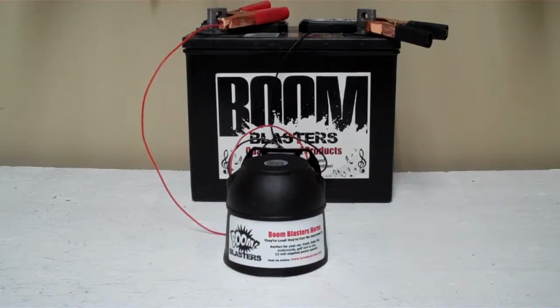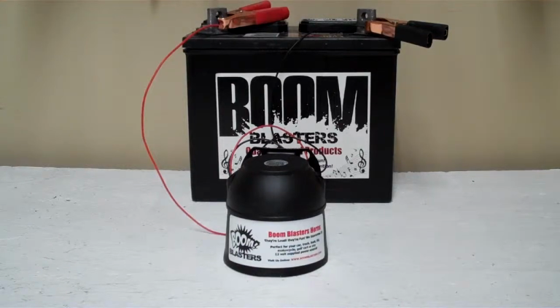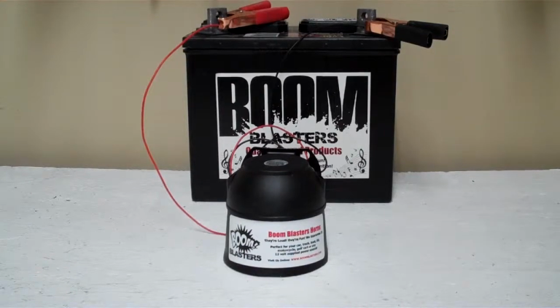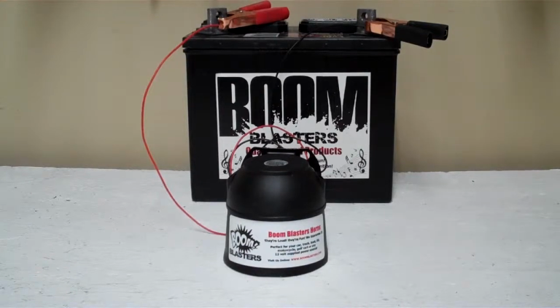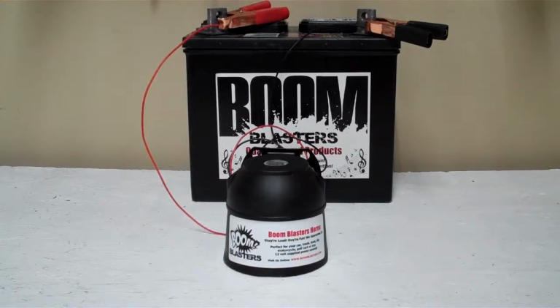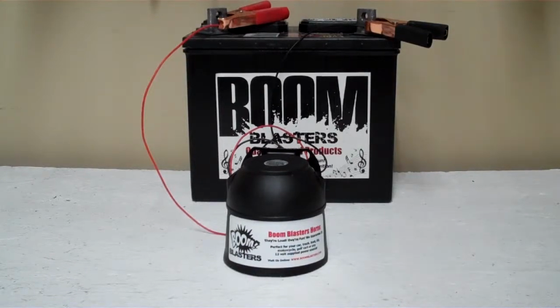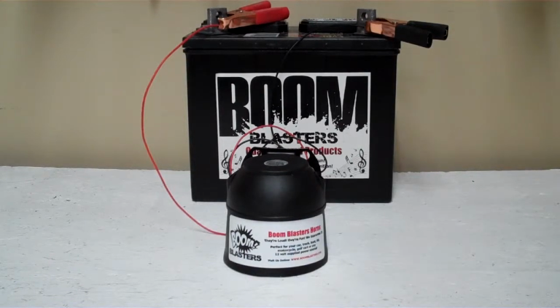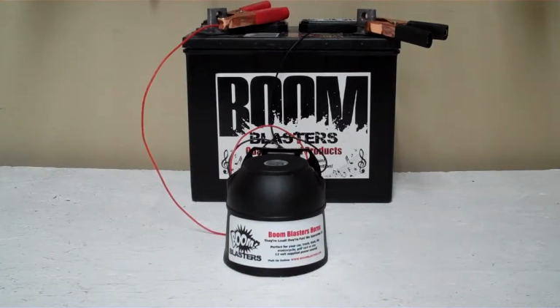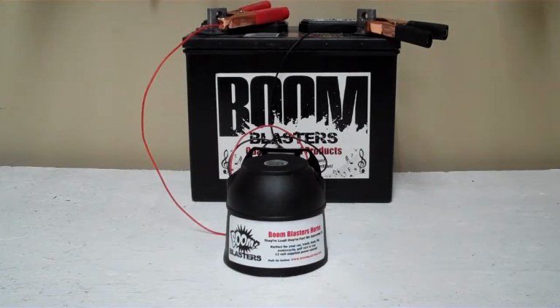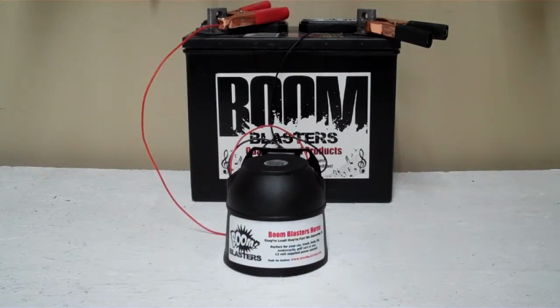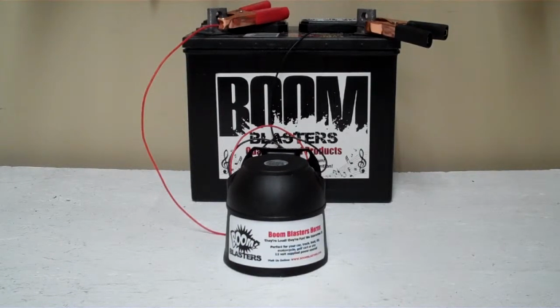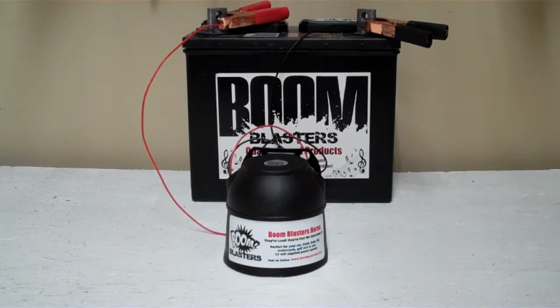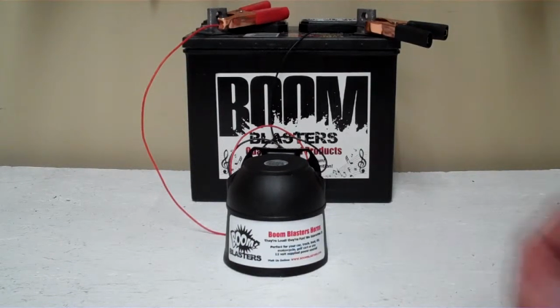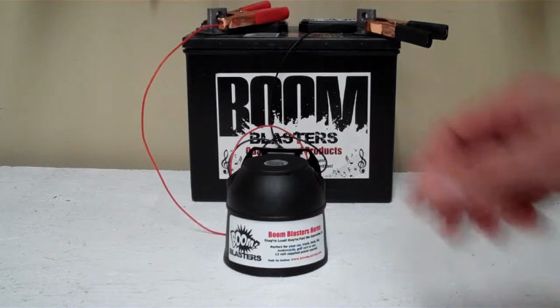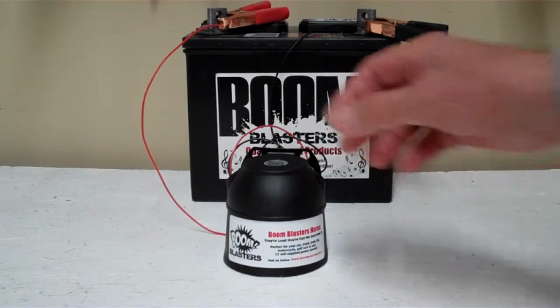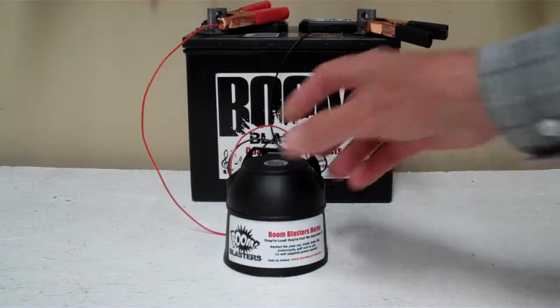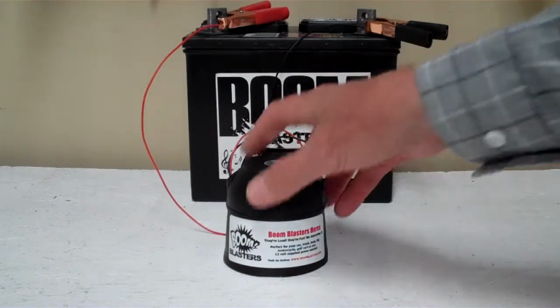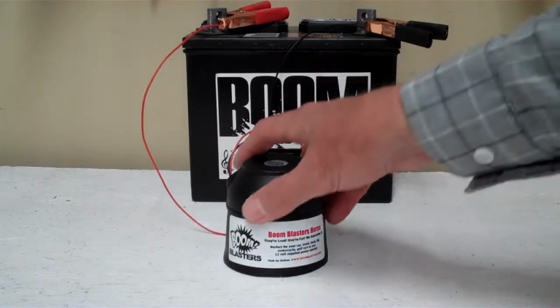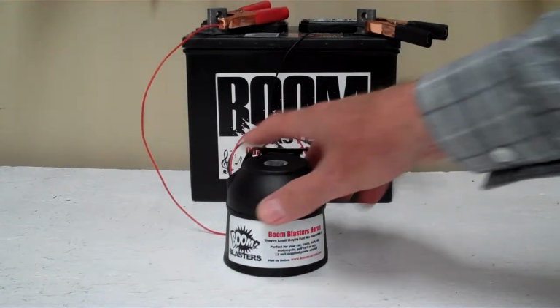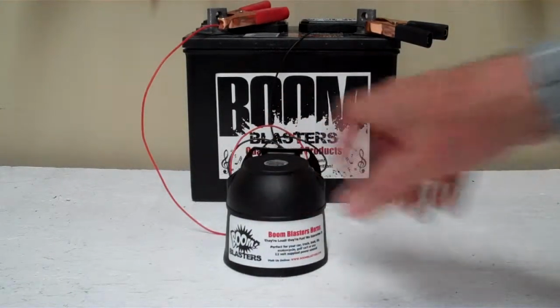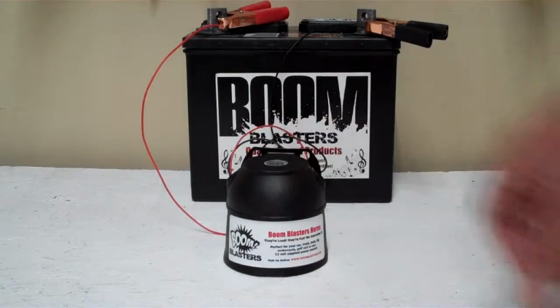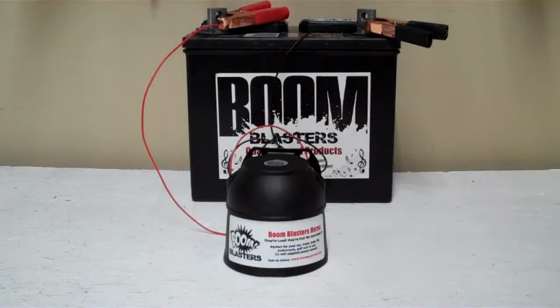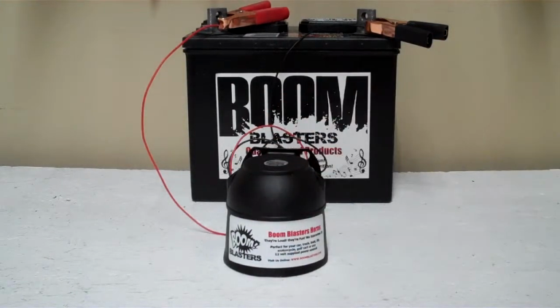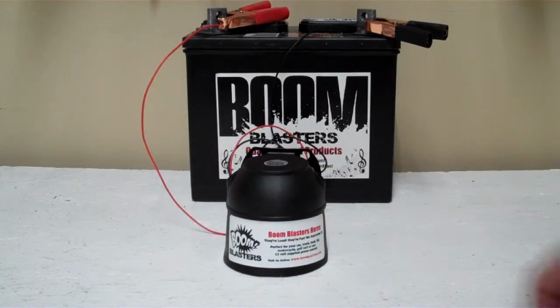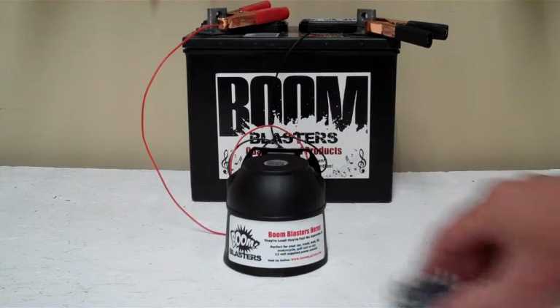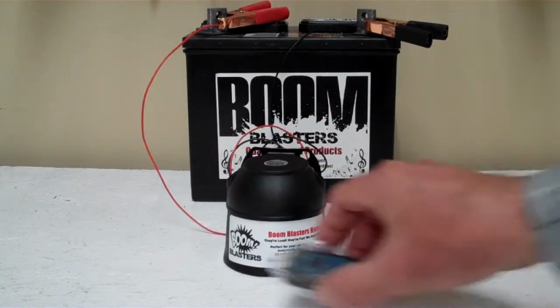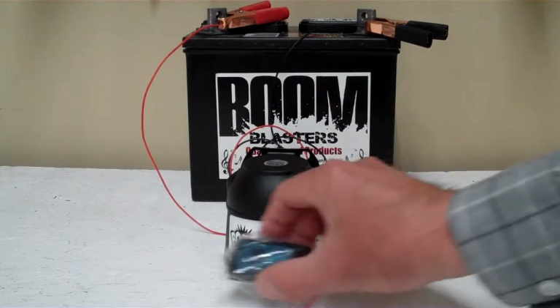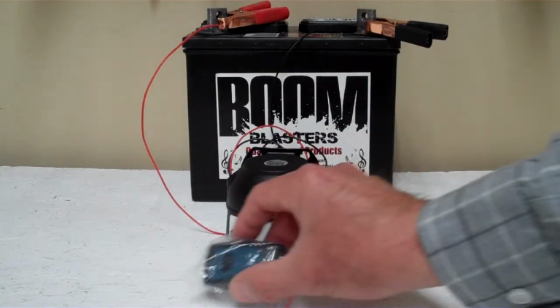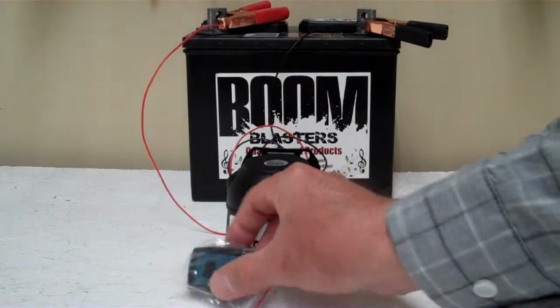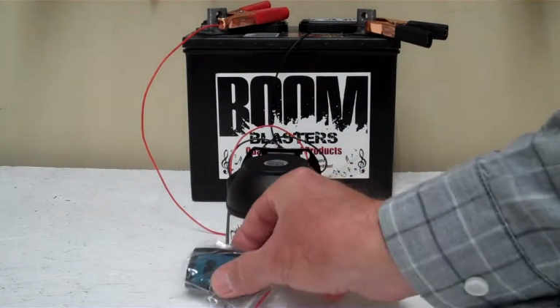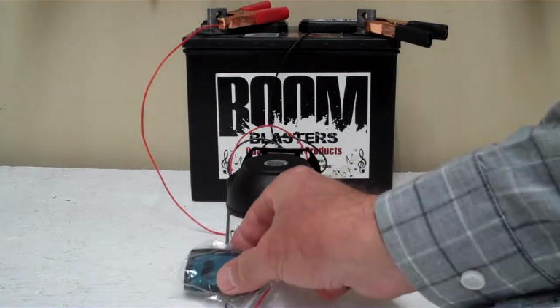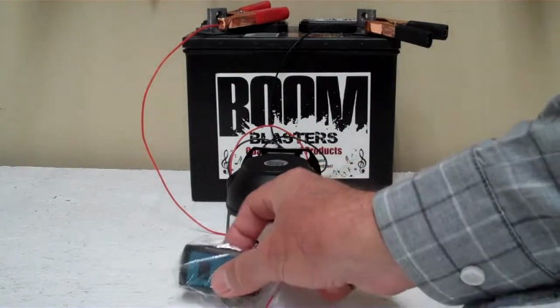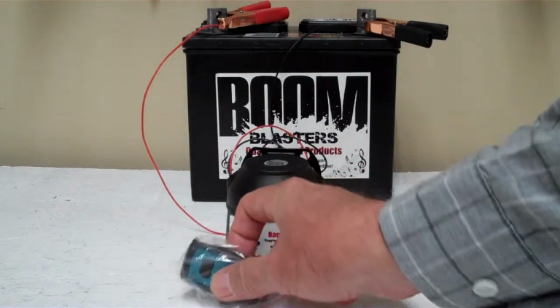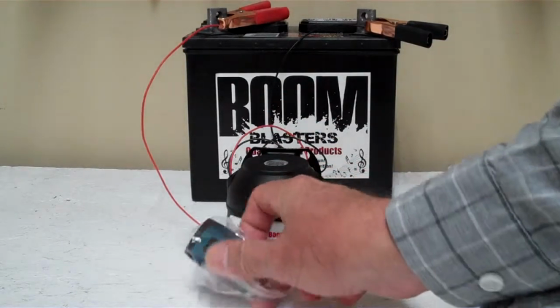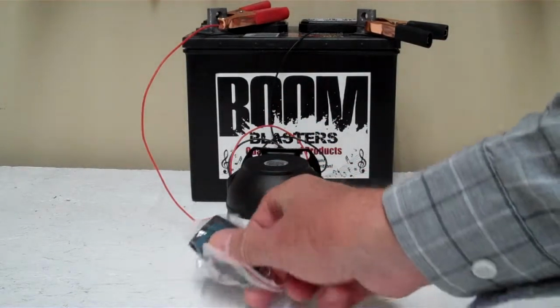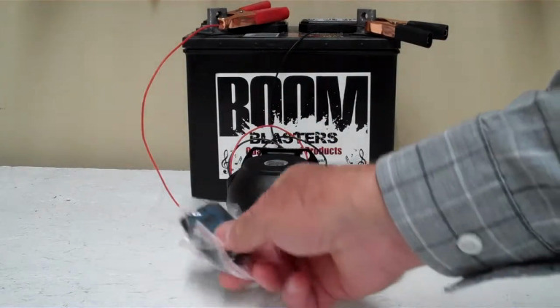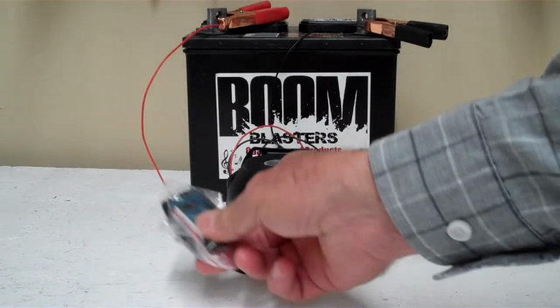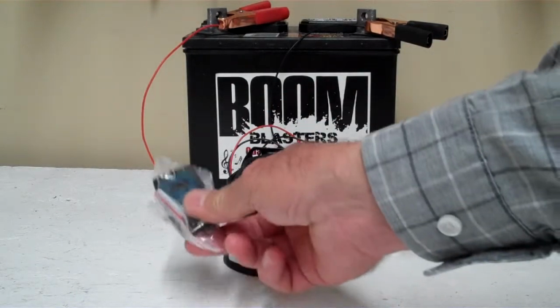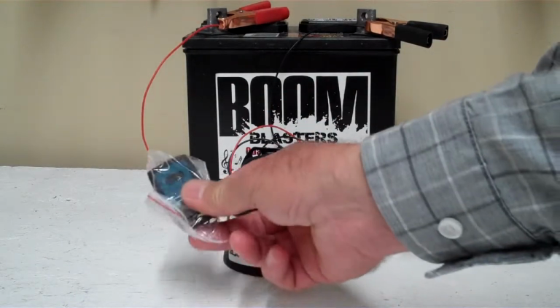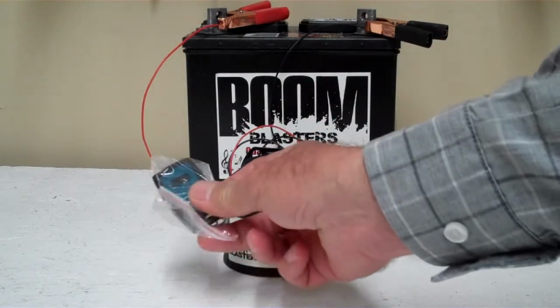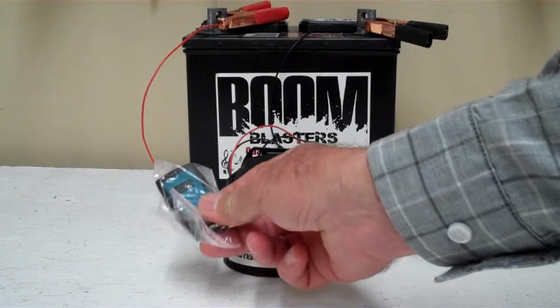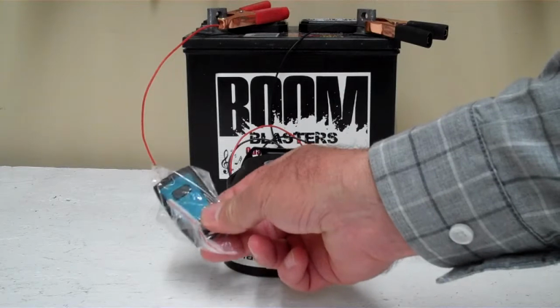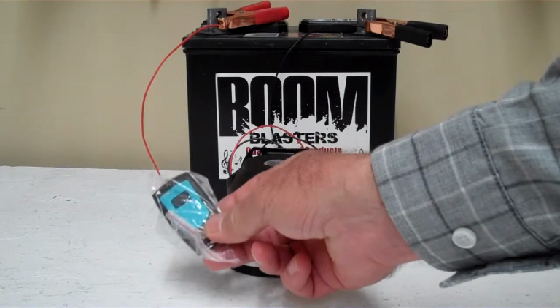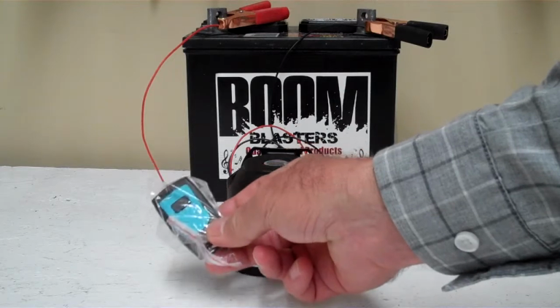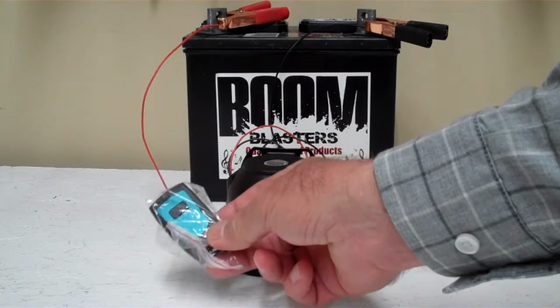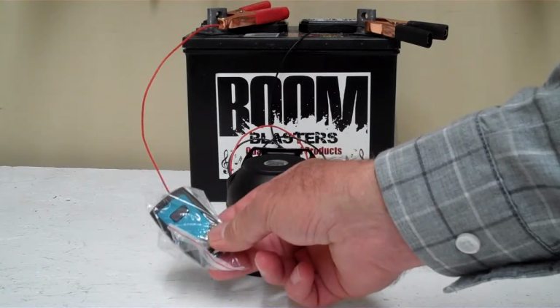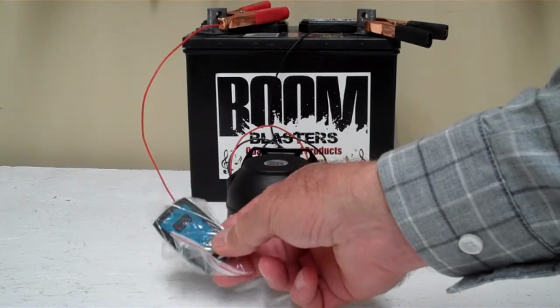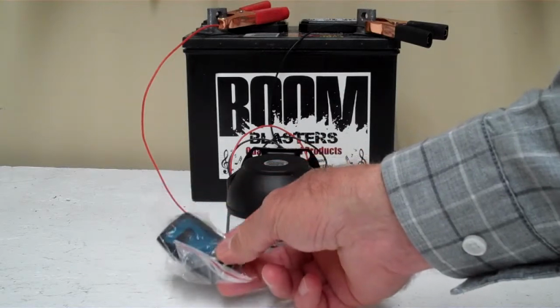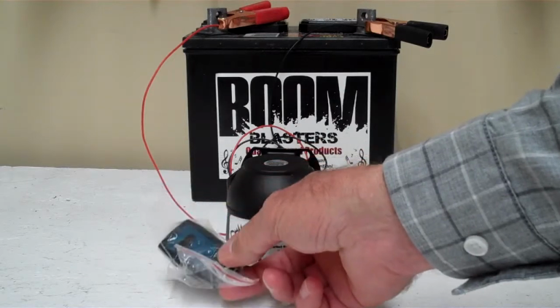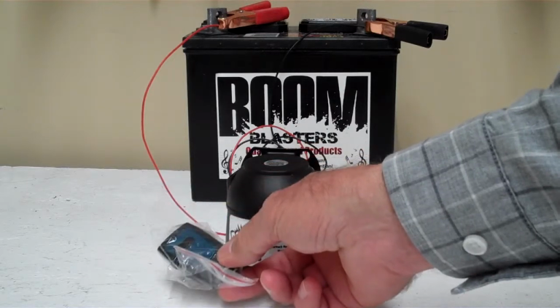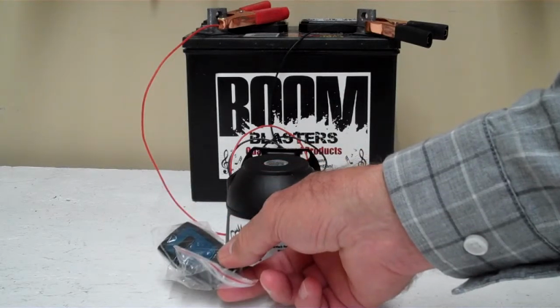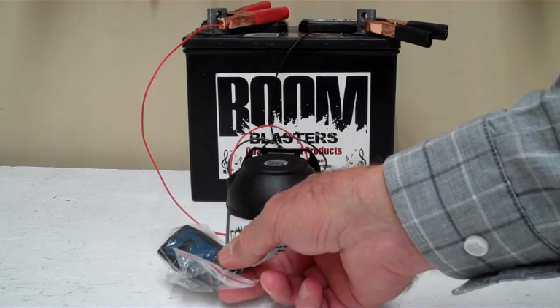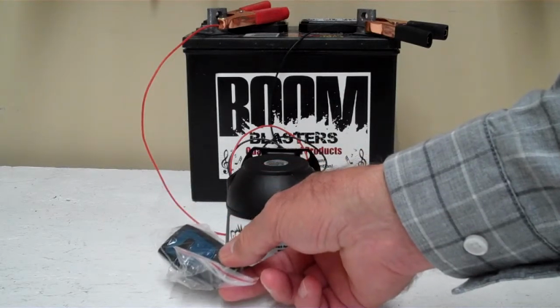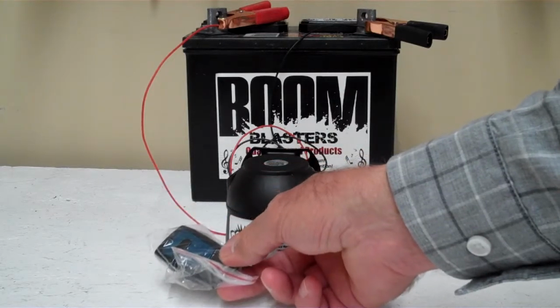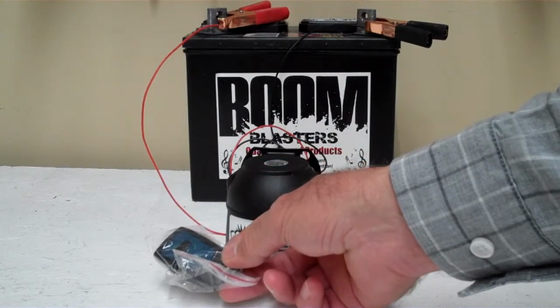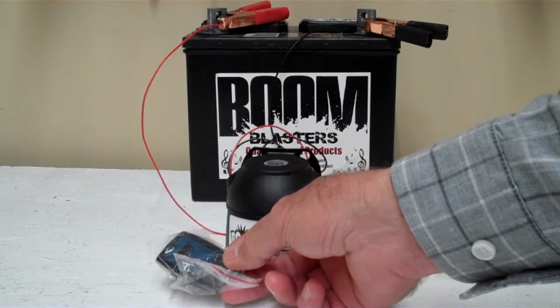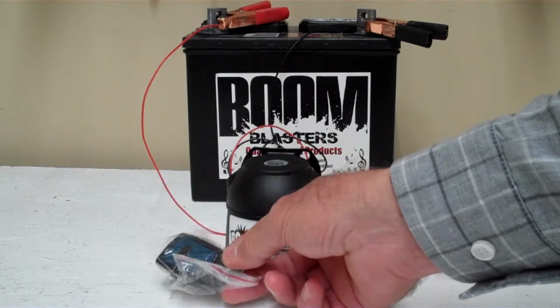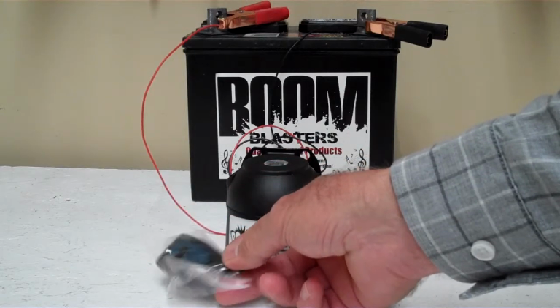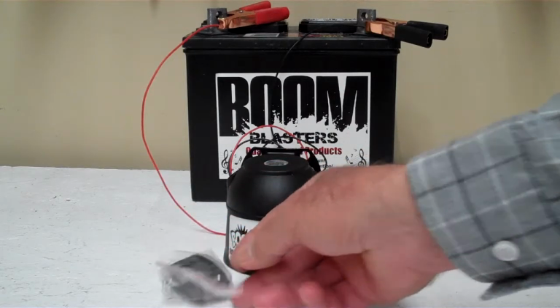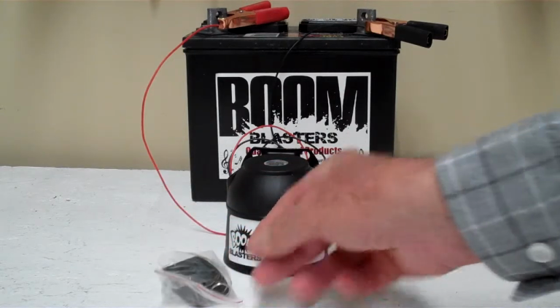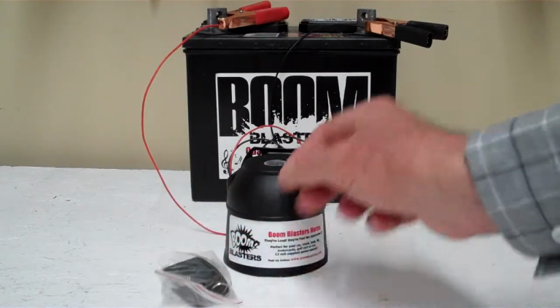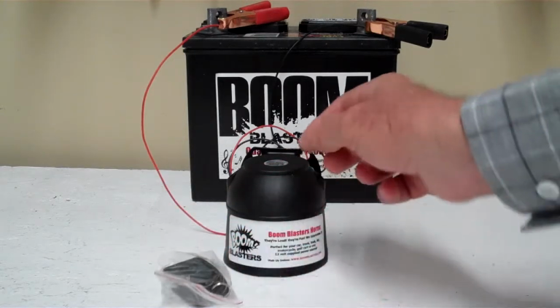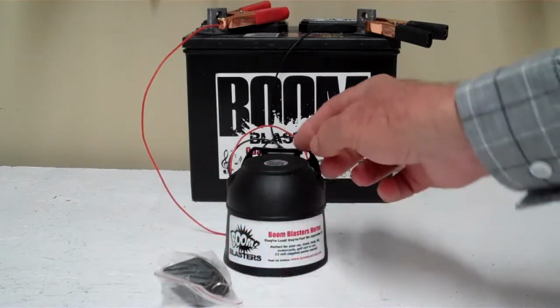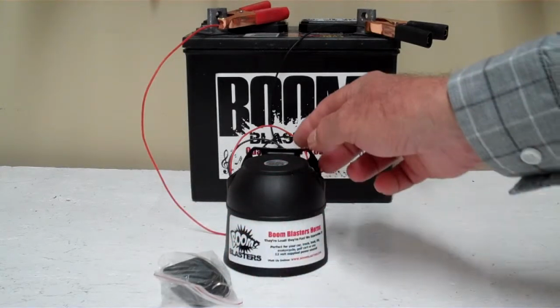Hey everyone, this is our European Police Siren, this is our wireless version, it comes with one remote control. Pretty easy process.